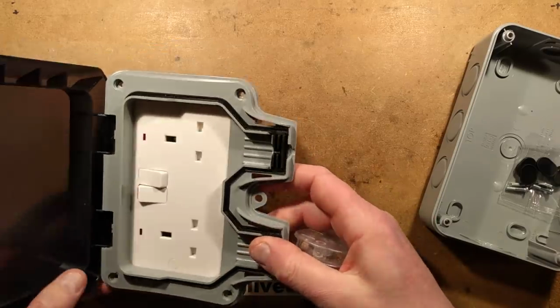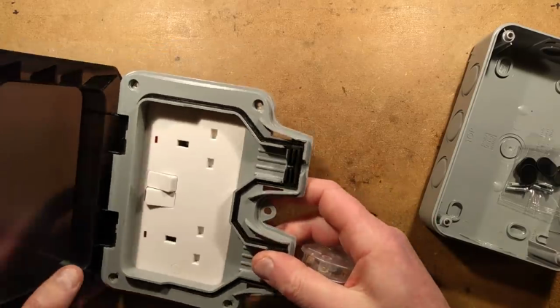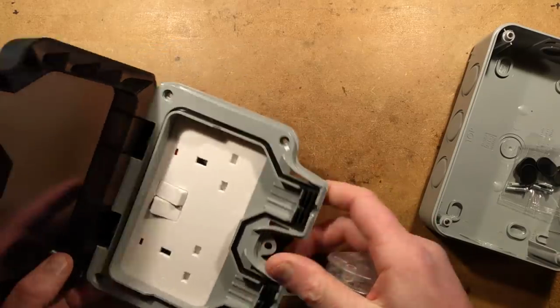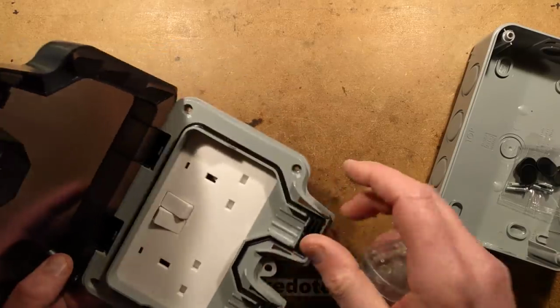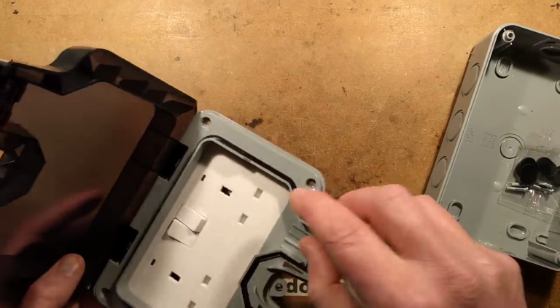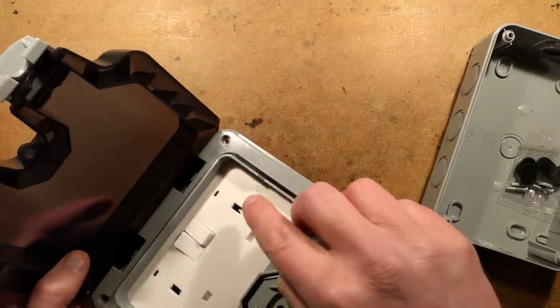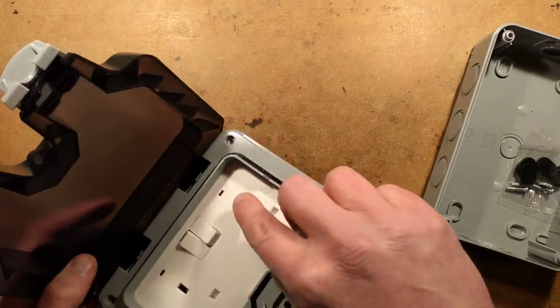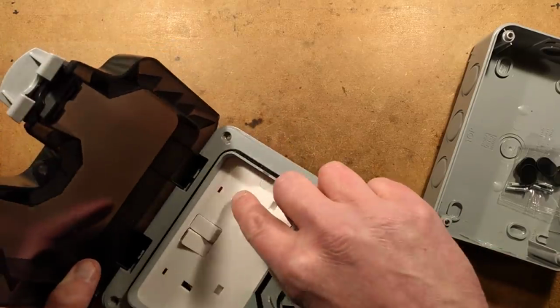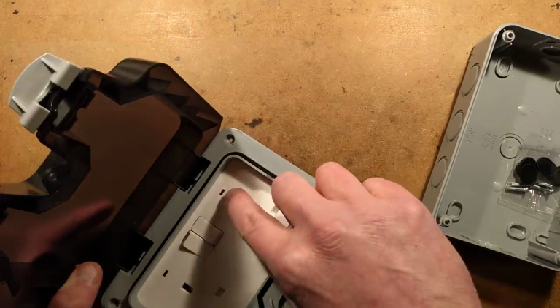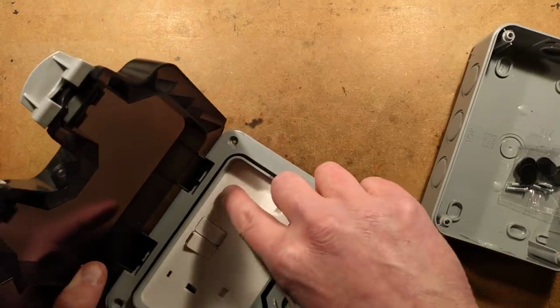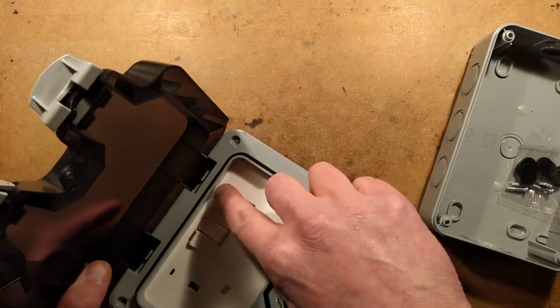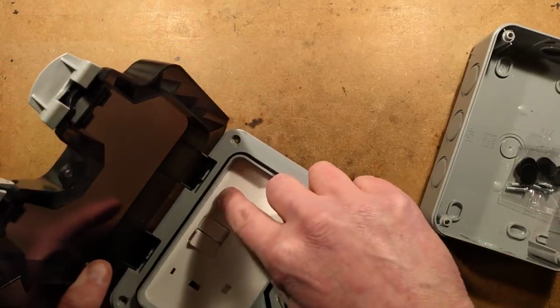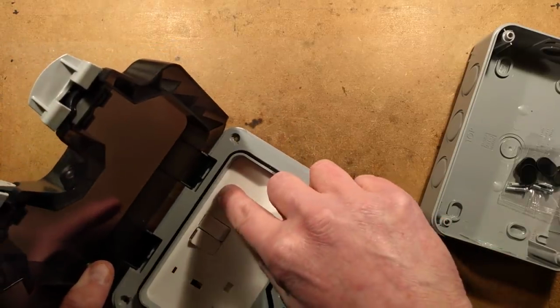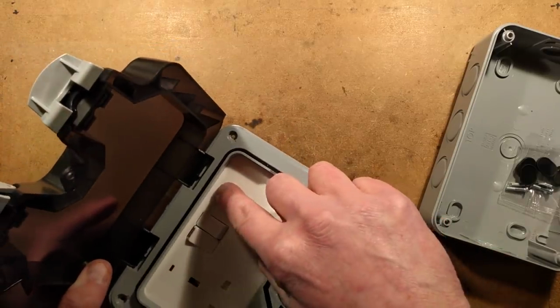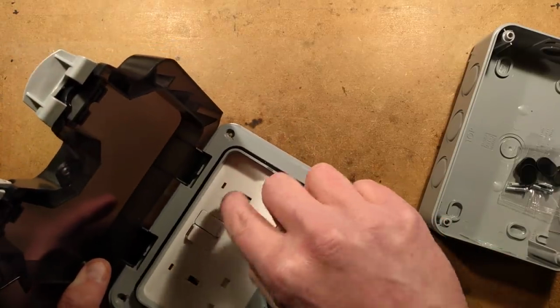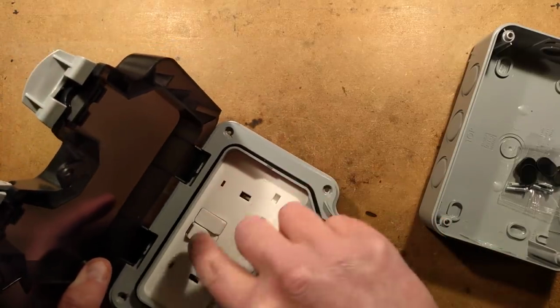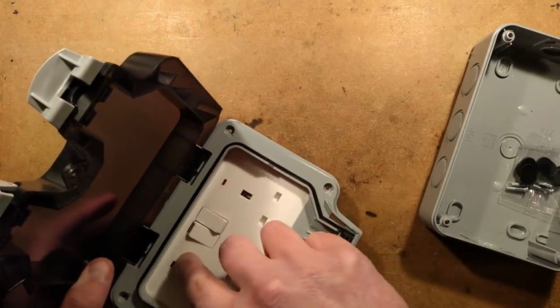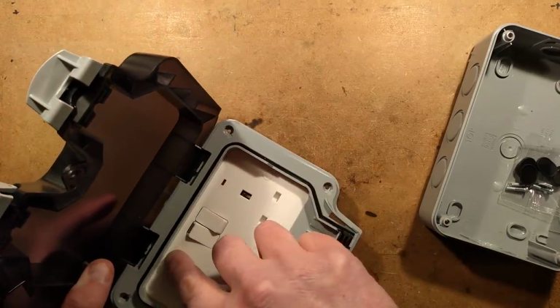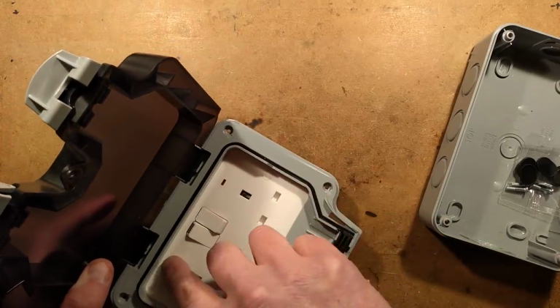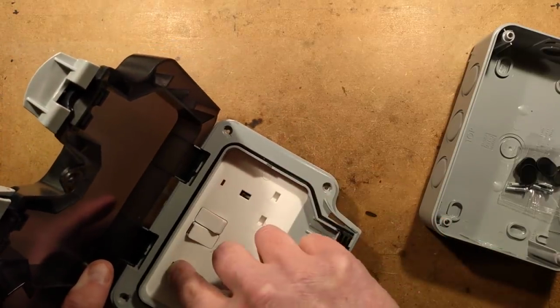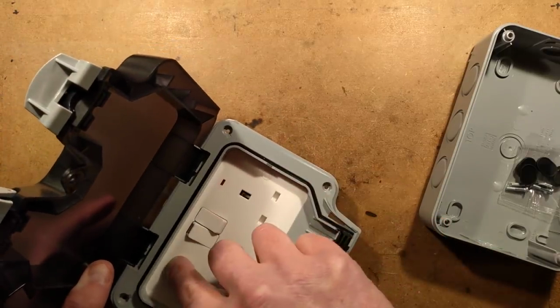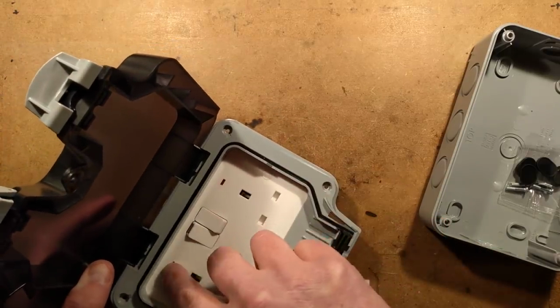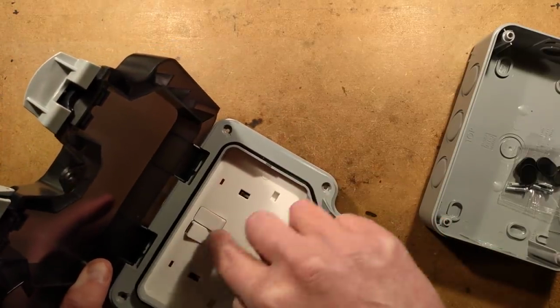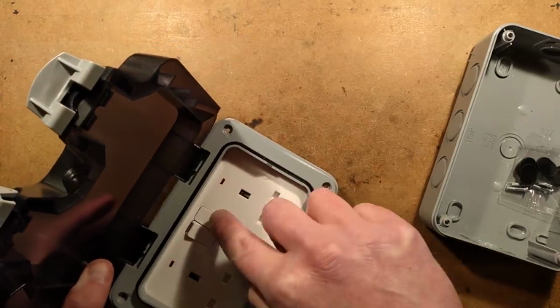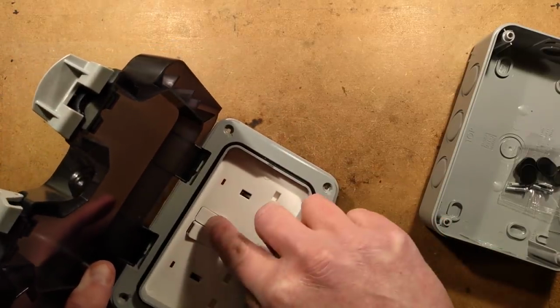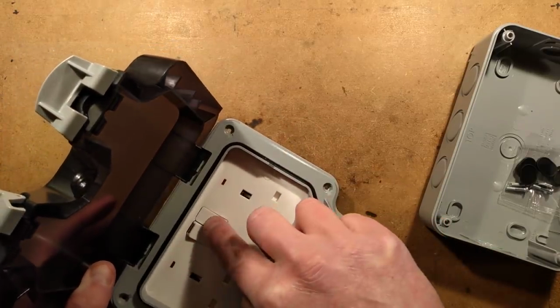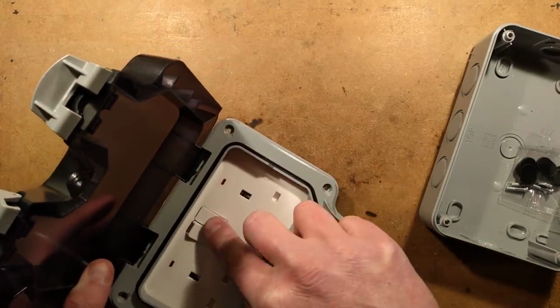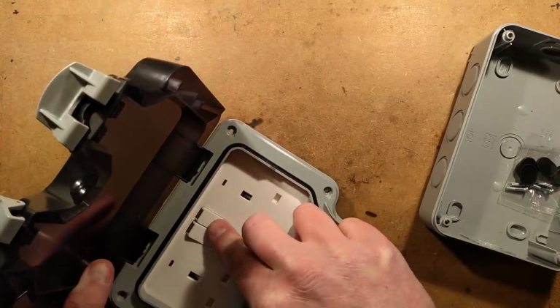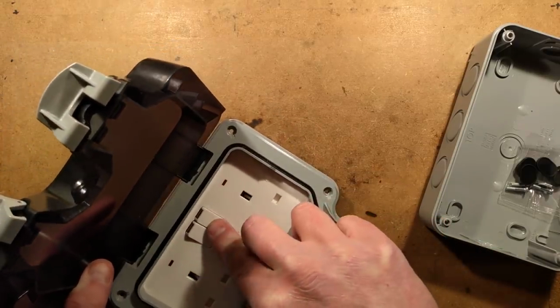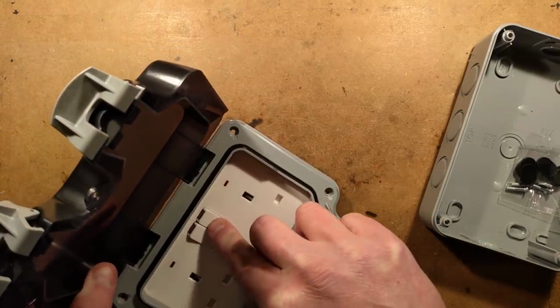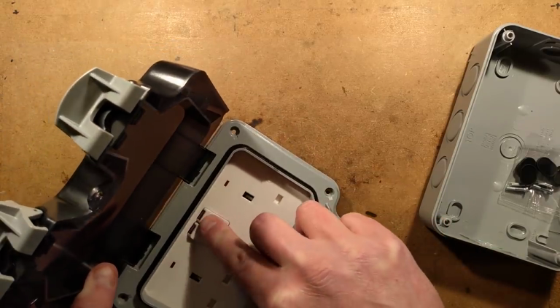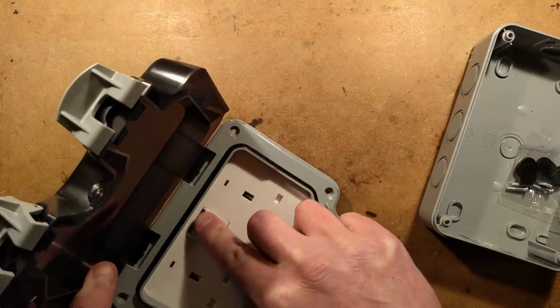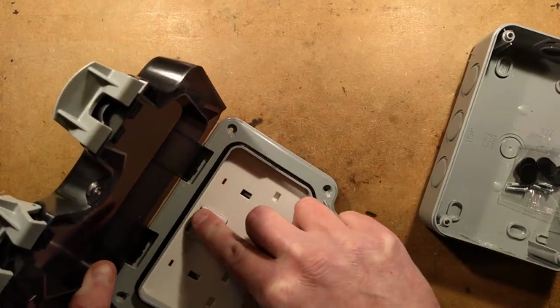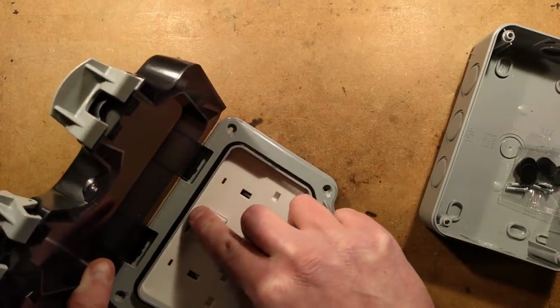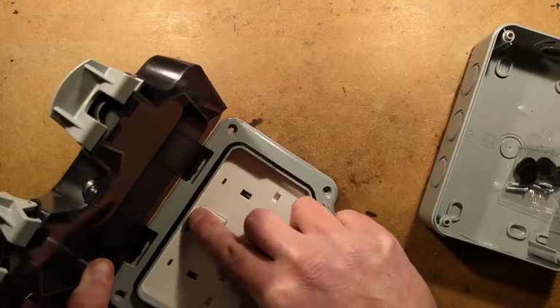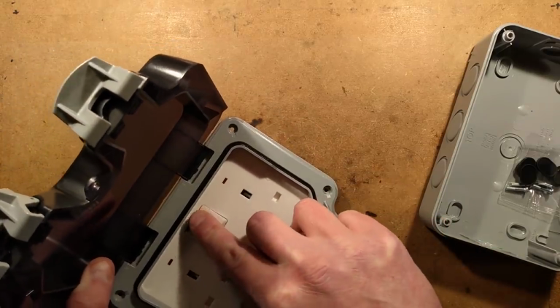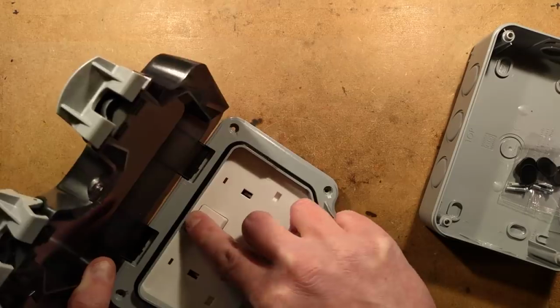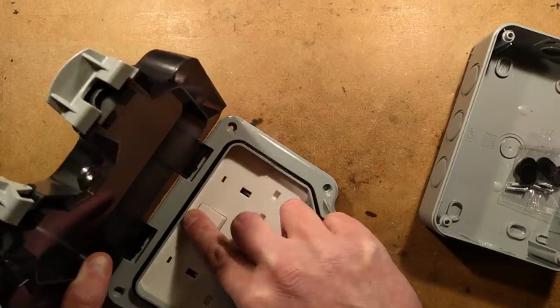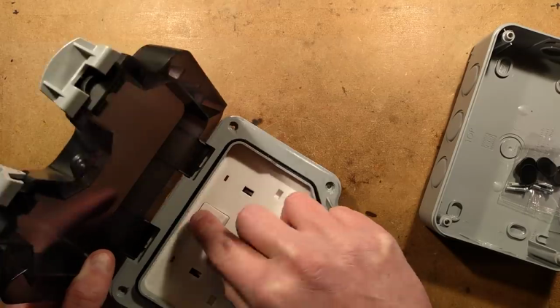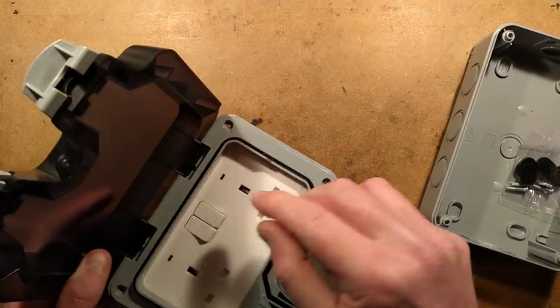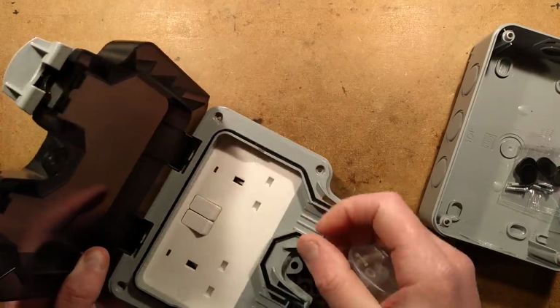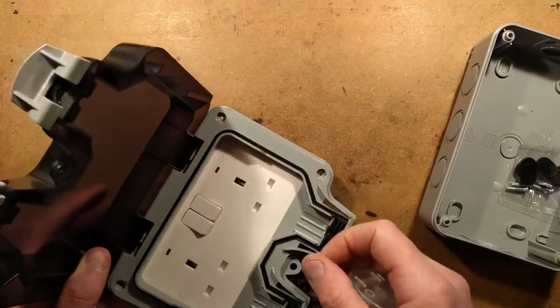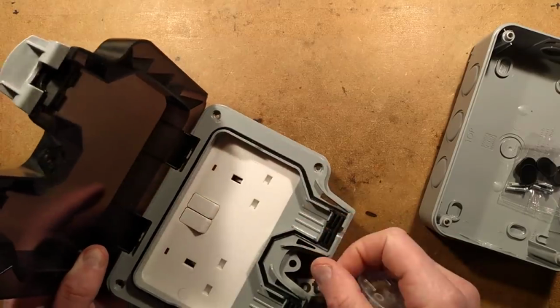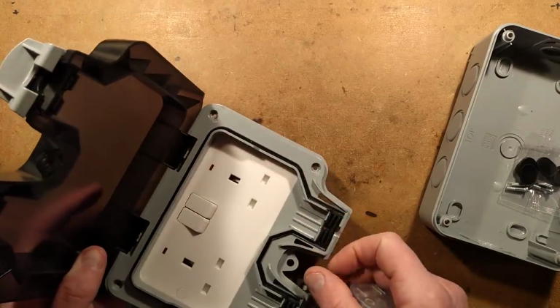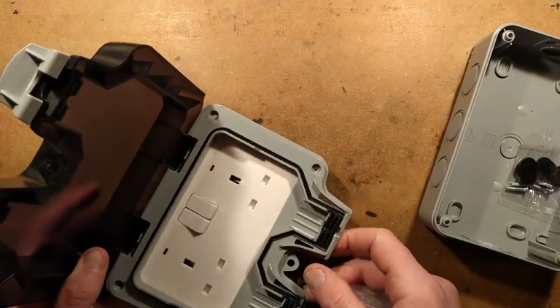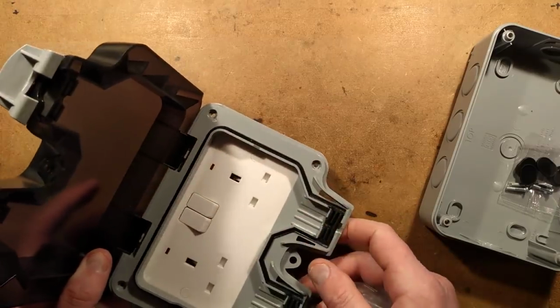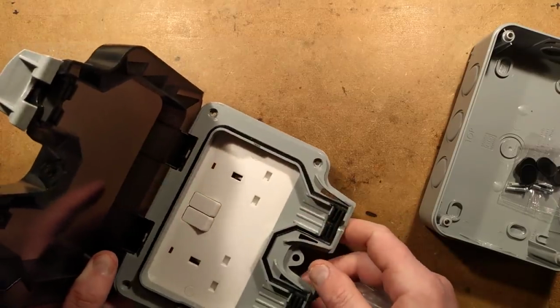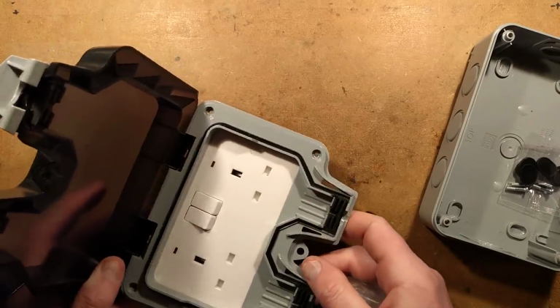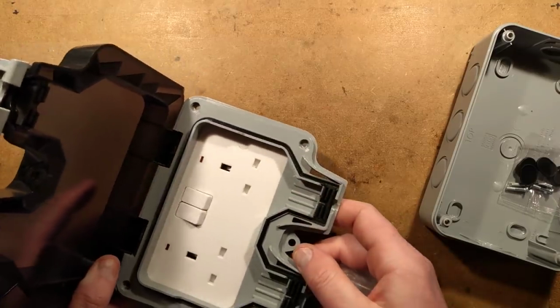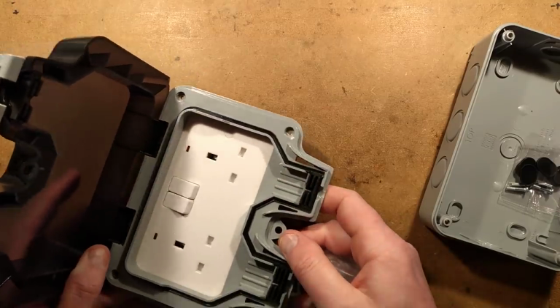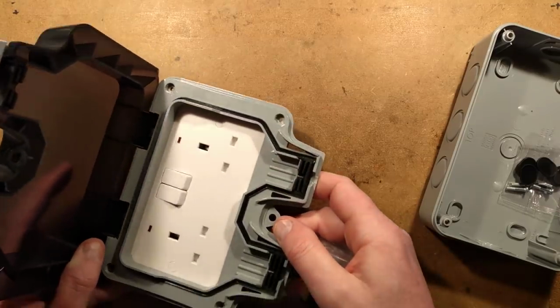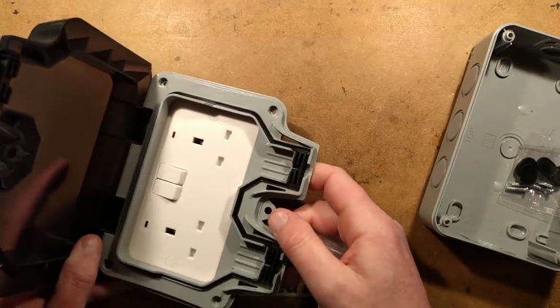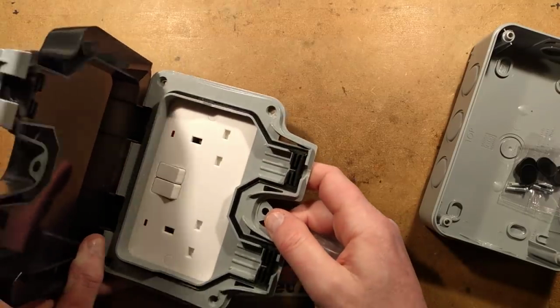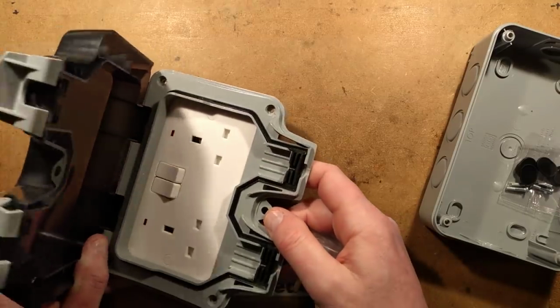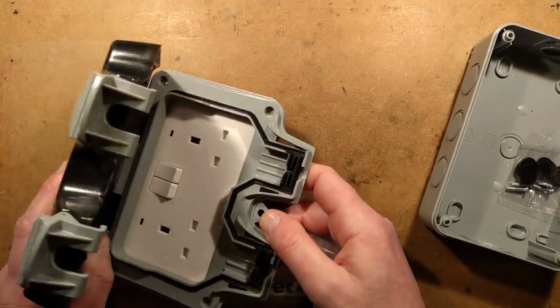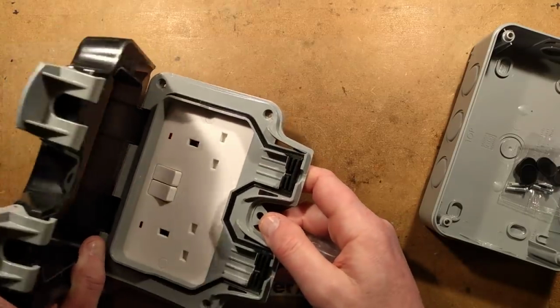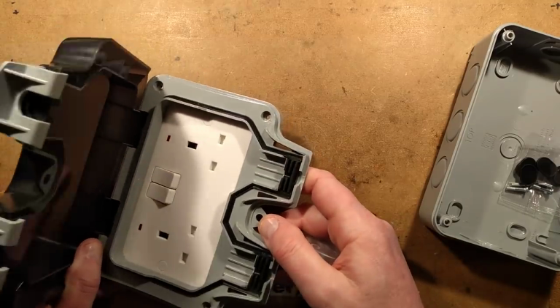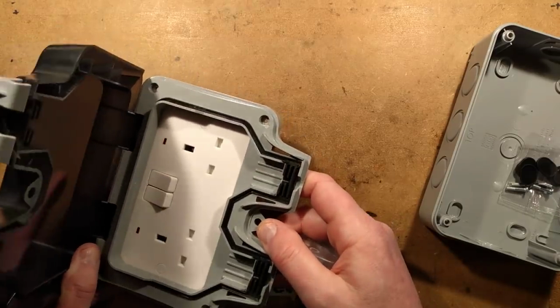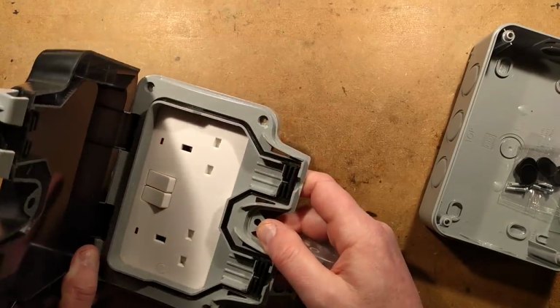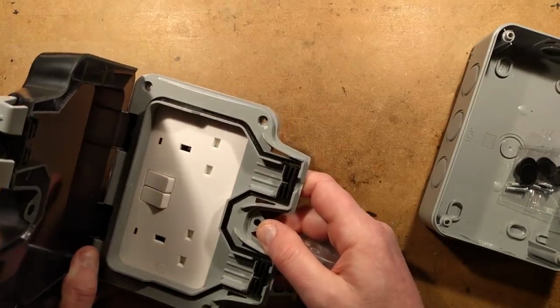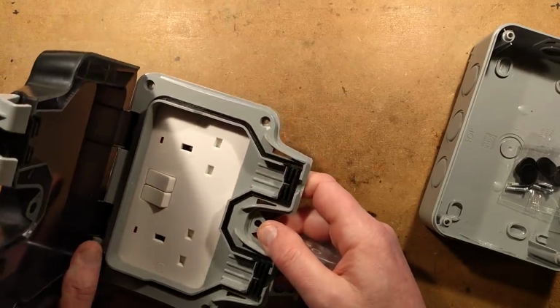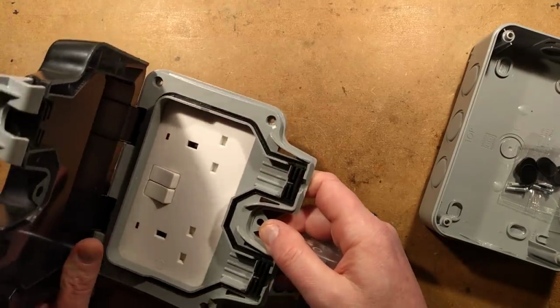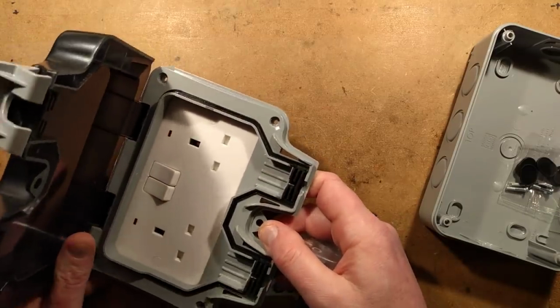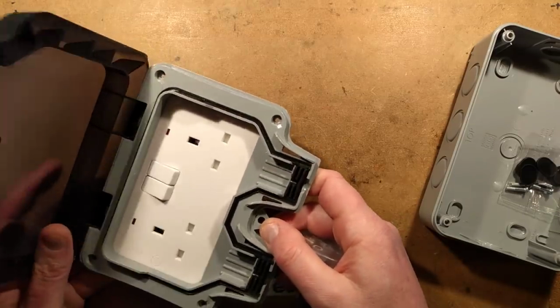I notice these plugs also have LEDs in them, which is a bit of a flippant thing, but I suppose it tells you if something's tripped or not.